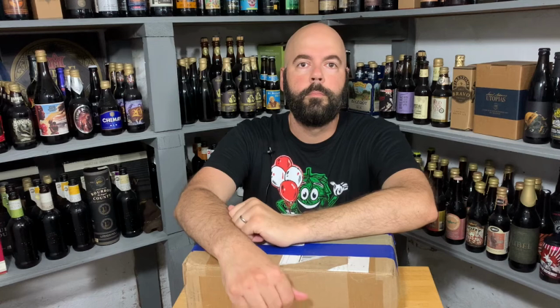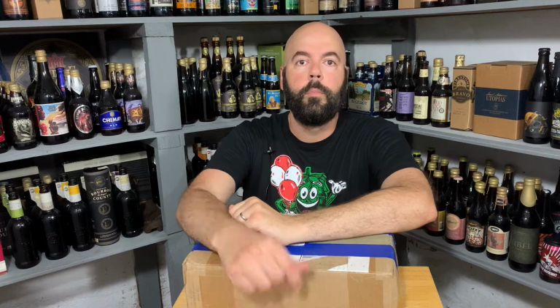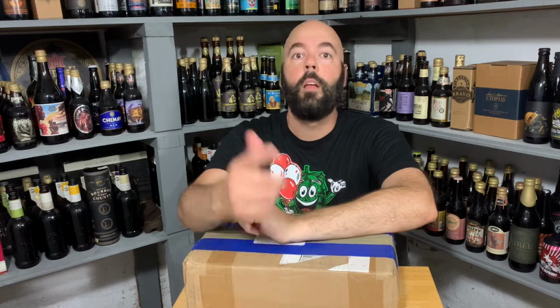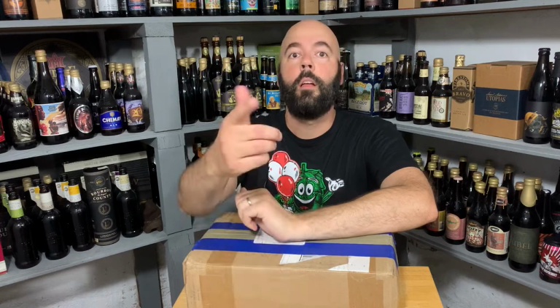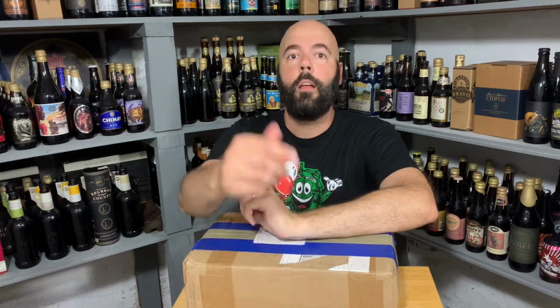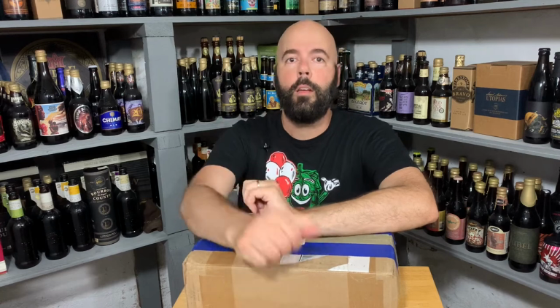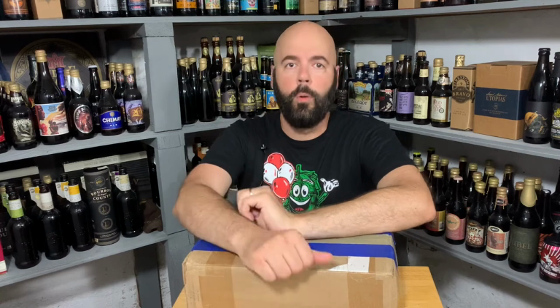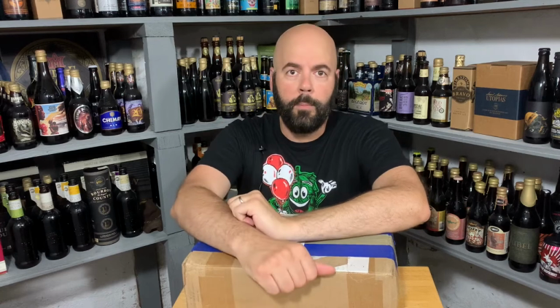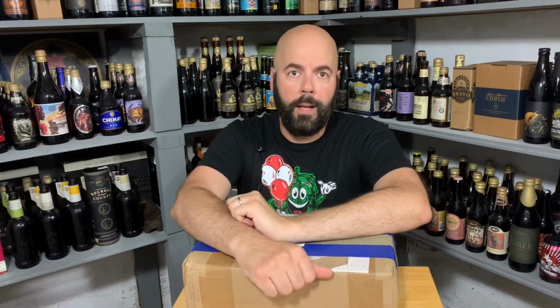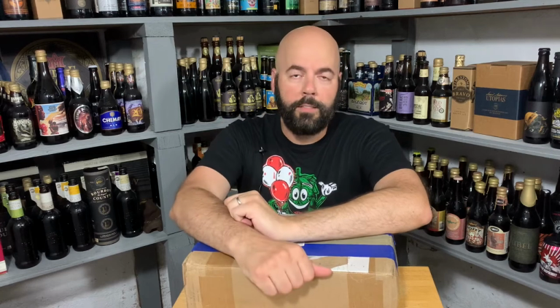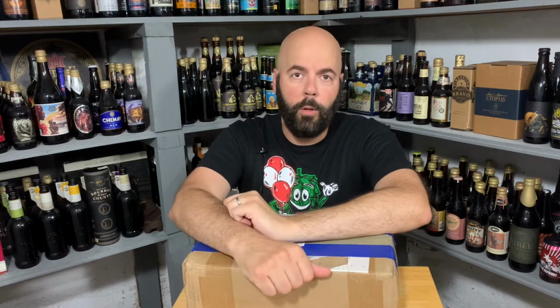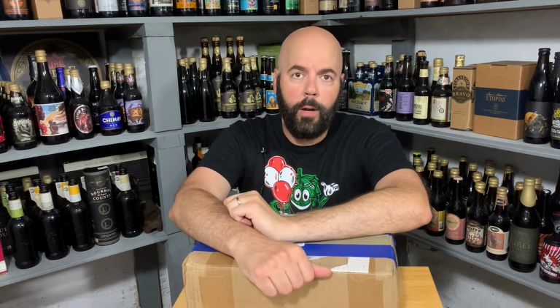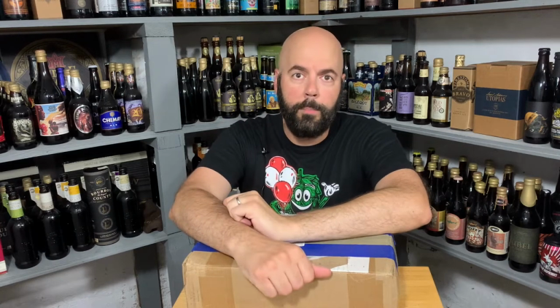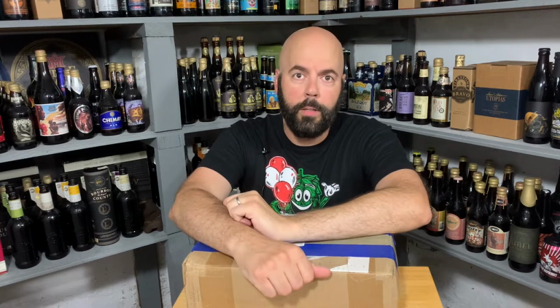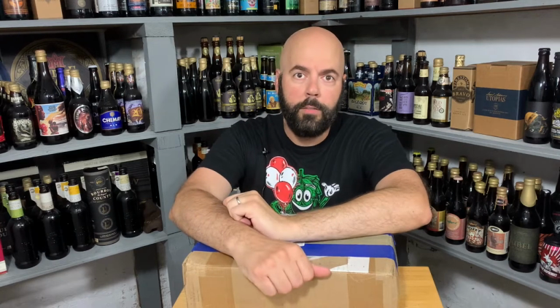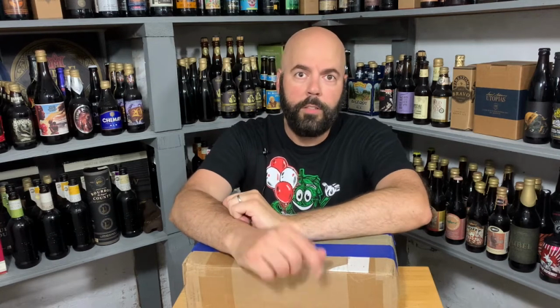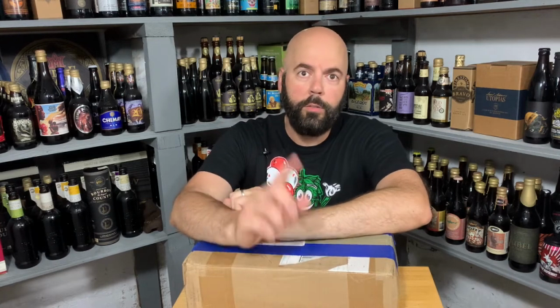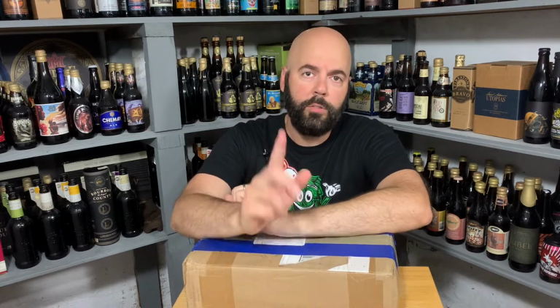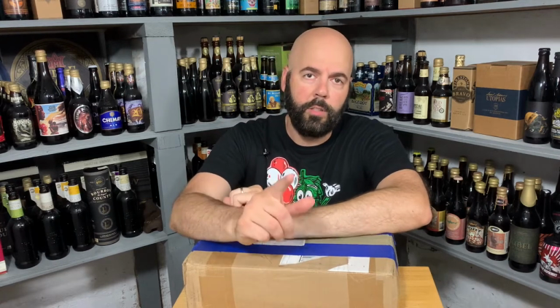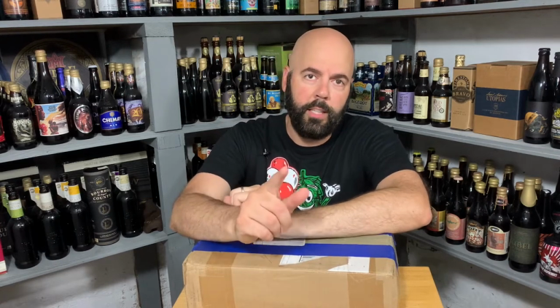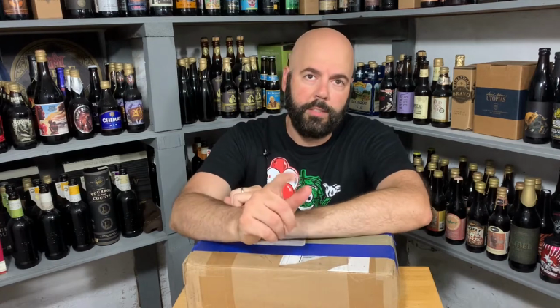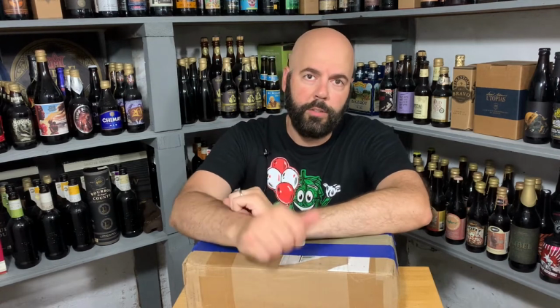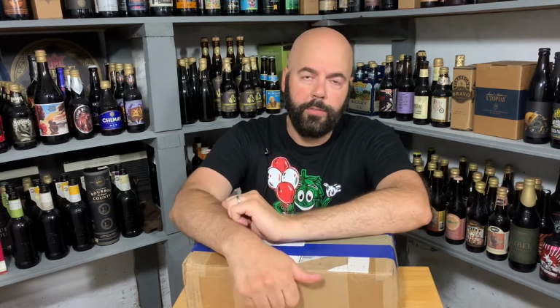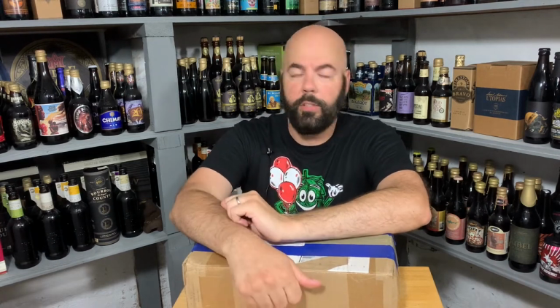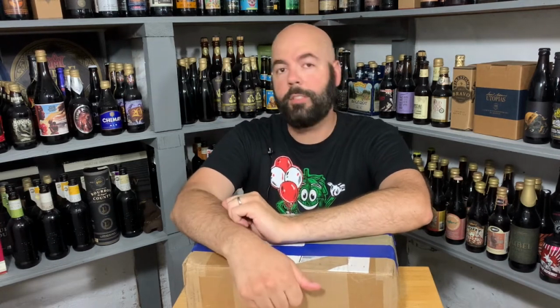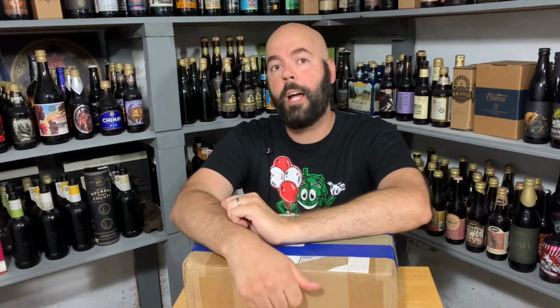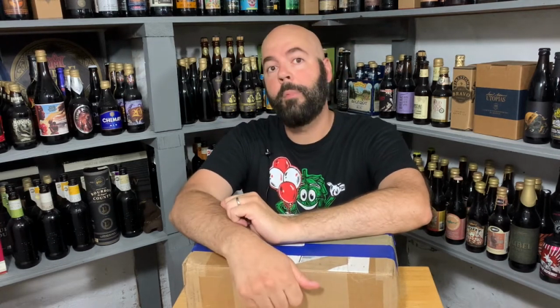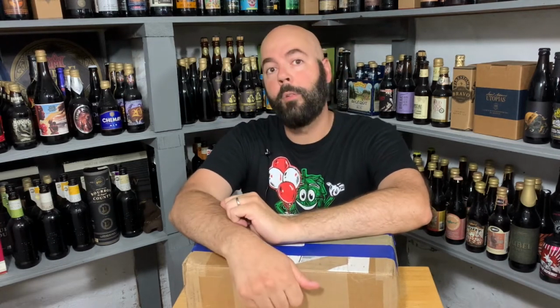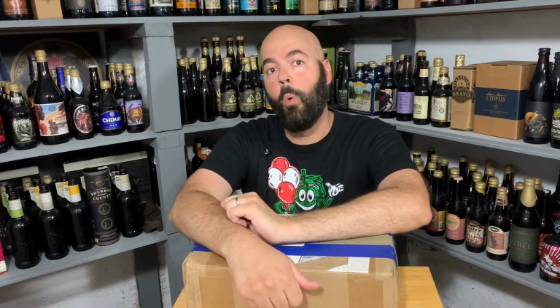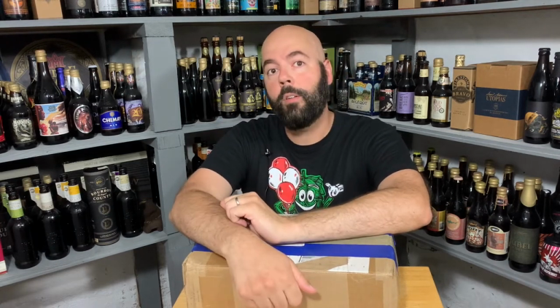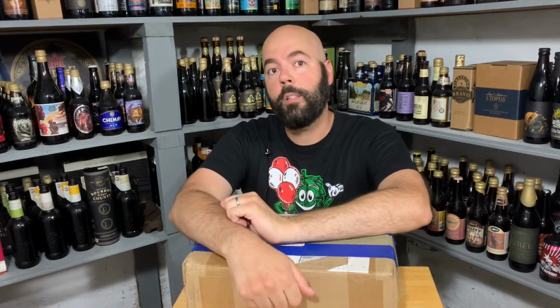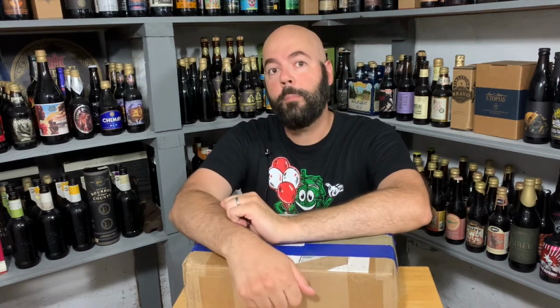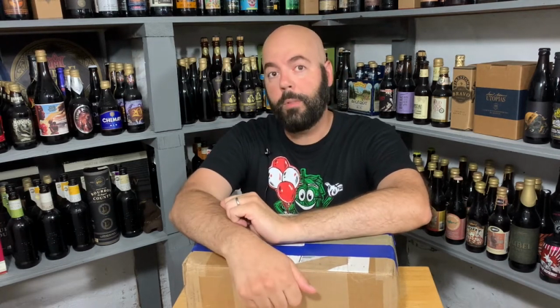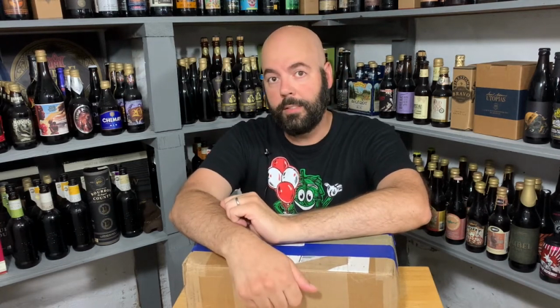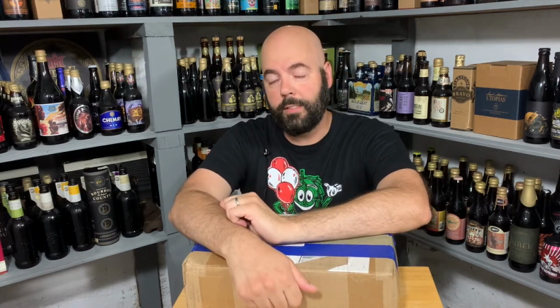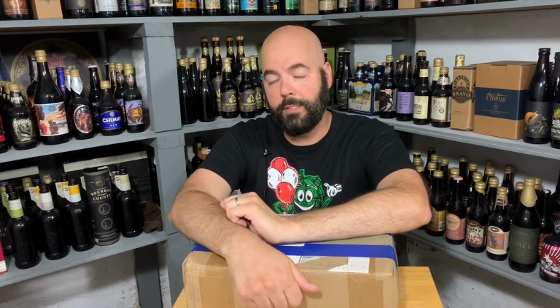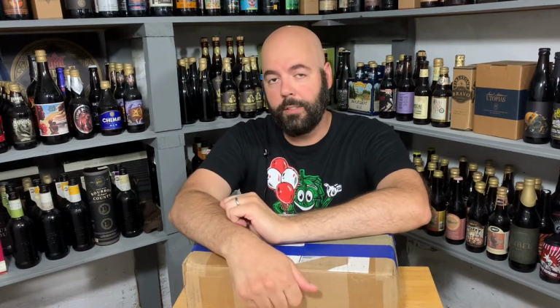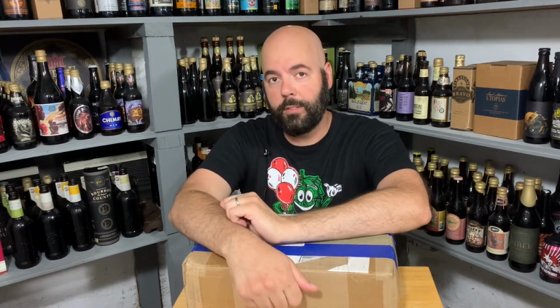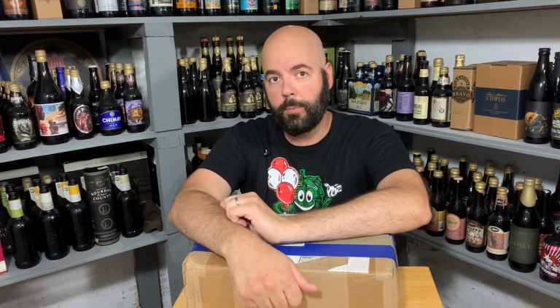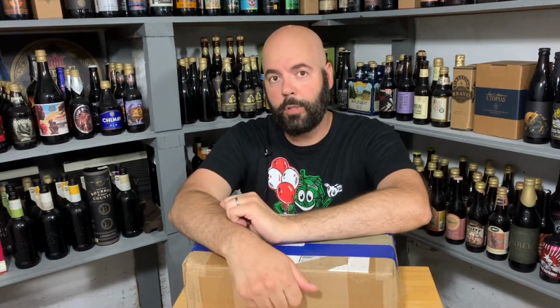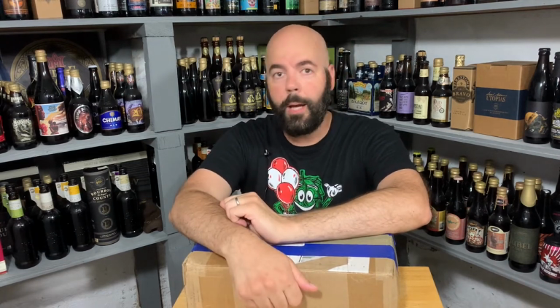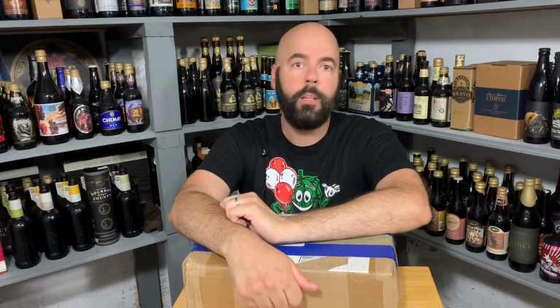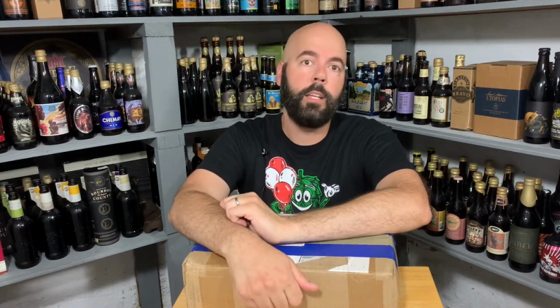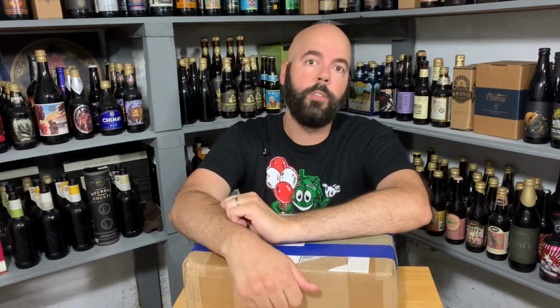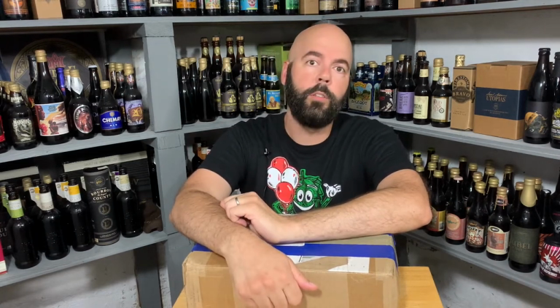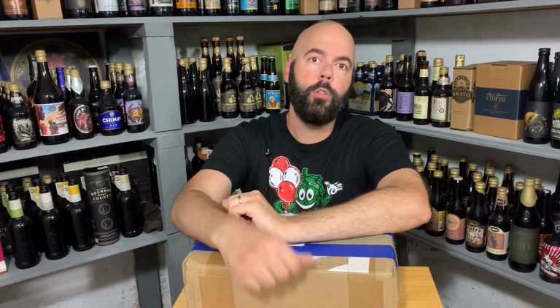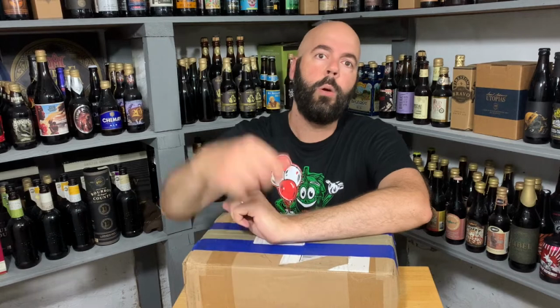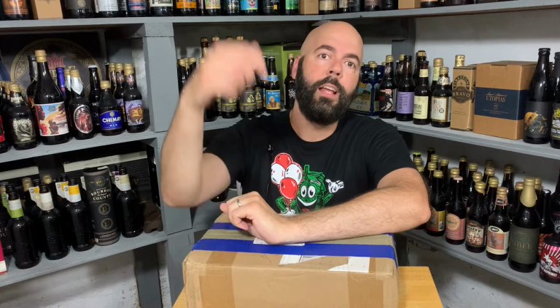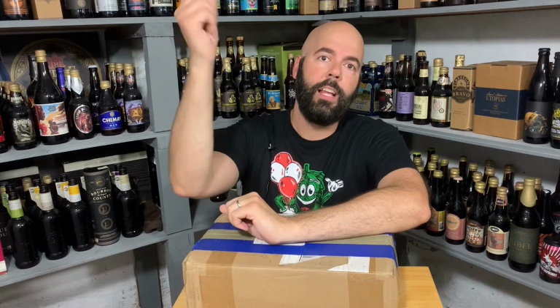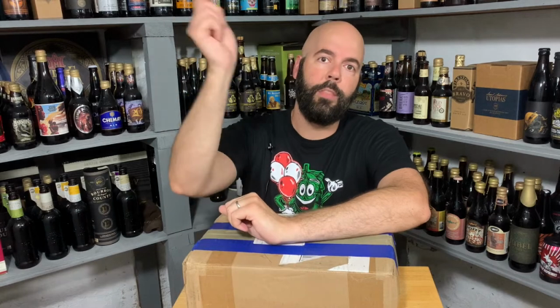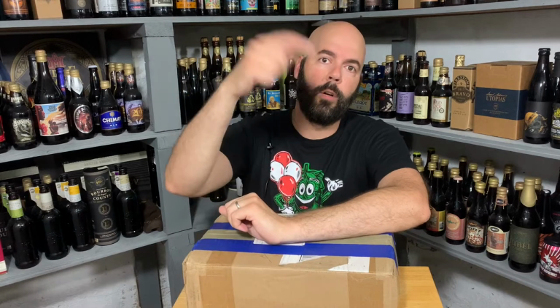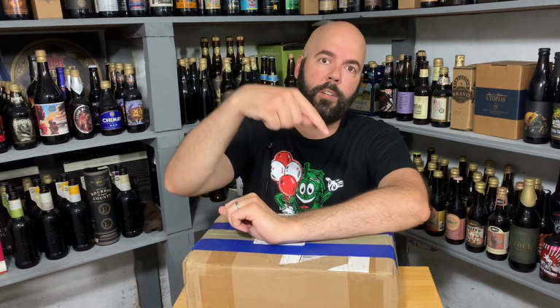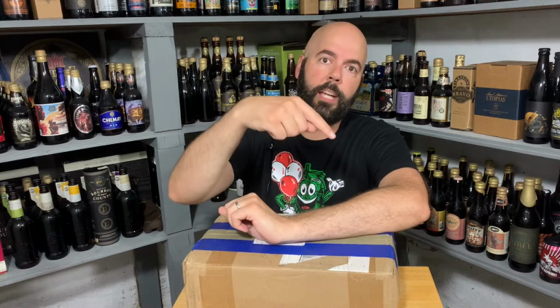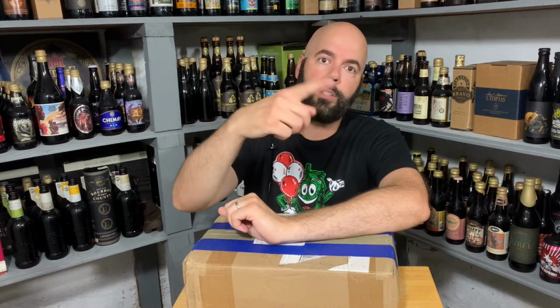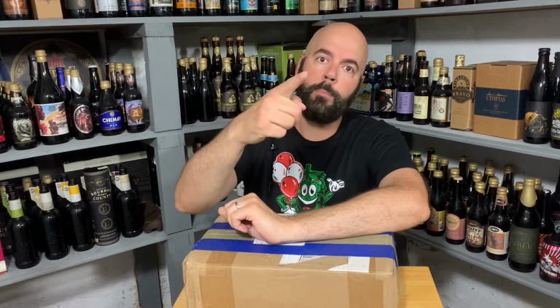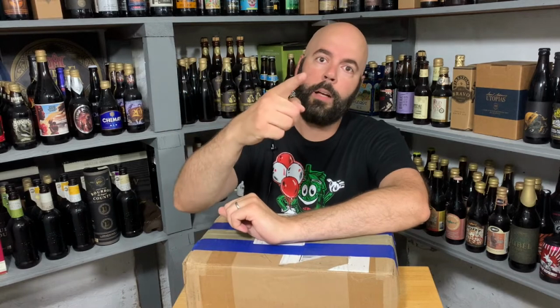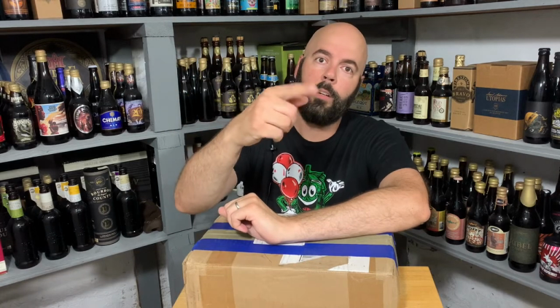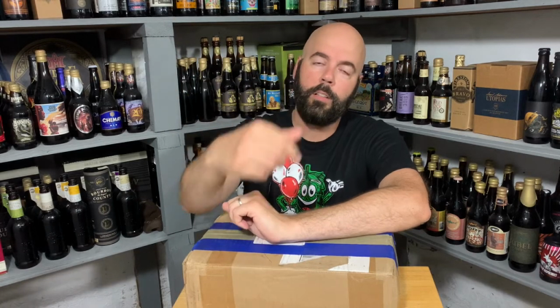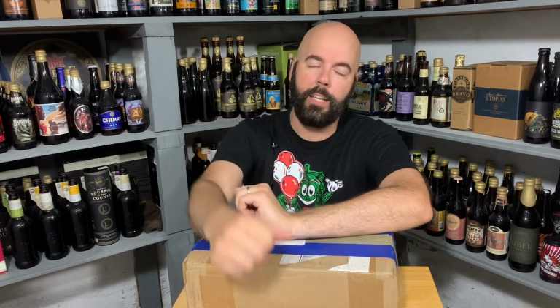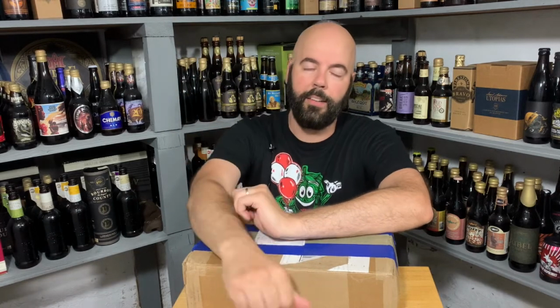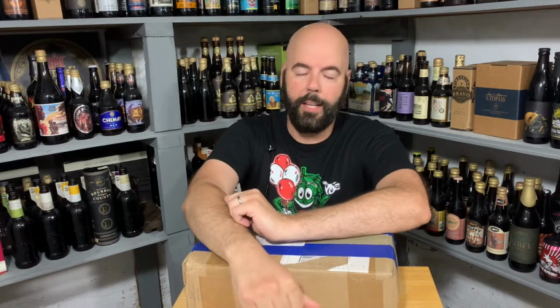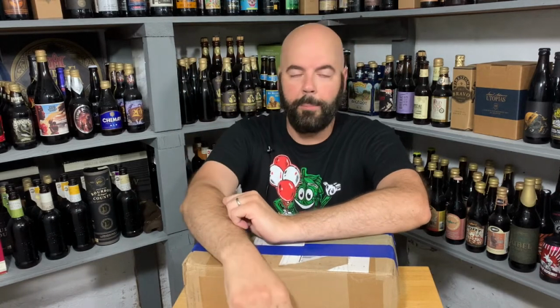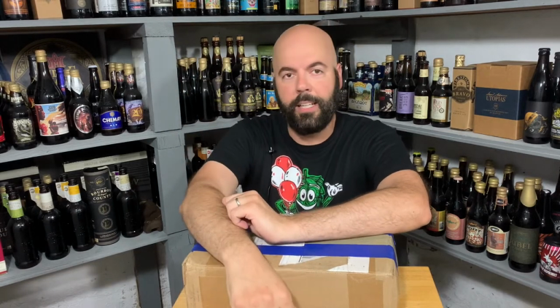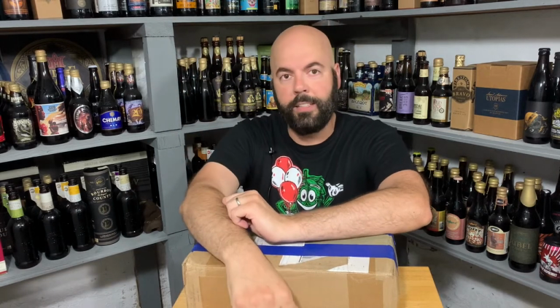Hey, welcome back to No Hype Beer Reviews. Unless it's your first time, then welcome. Please consider subscribing. If you do, hit that notification bell to get all the updates.